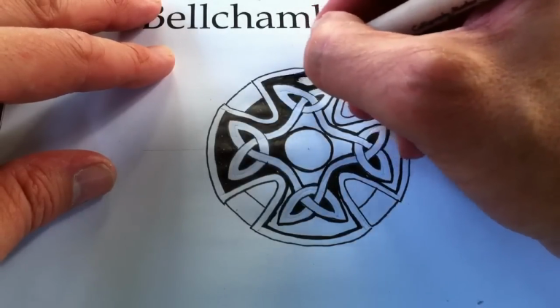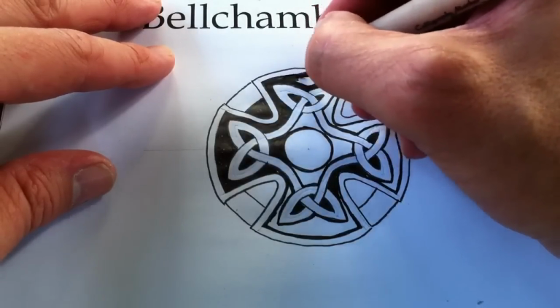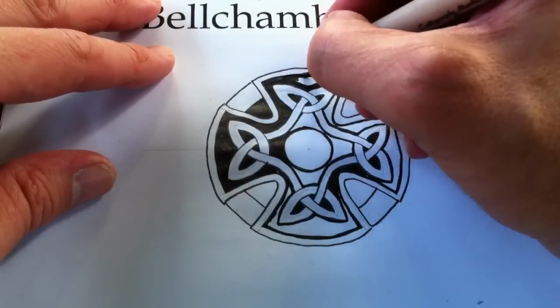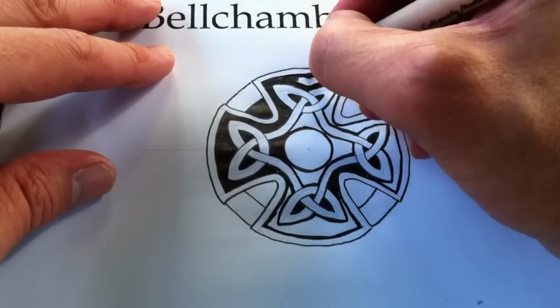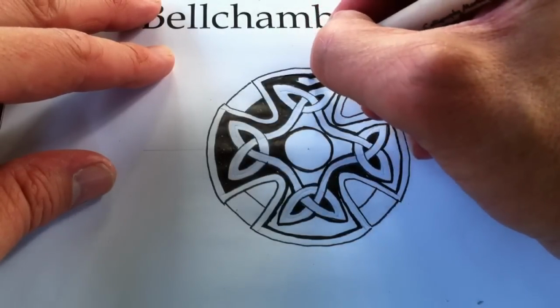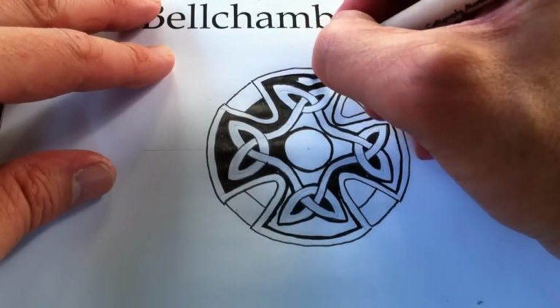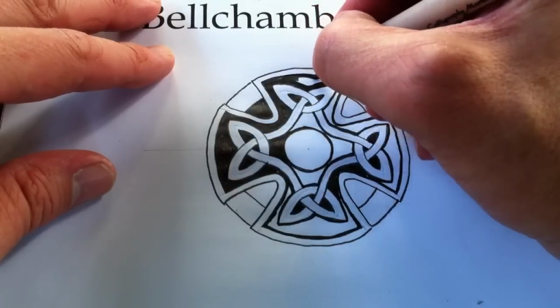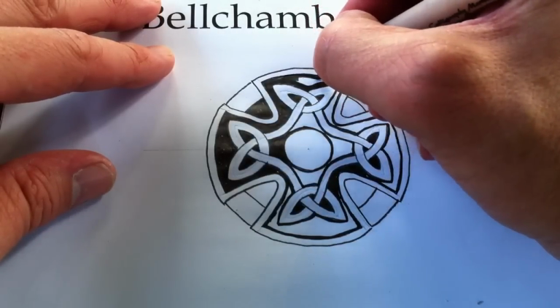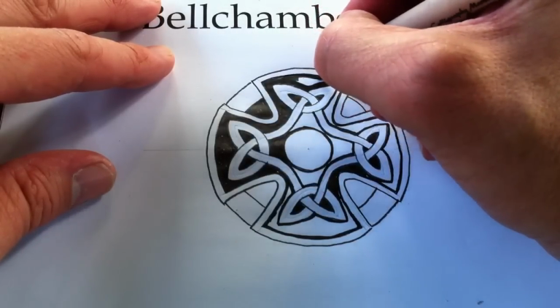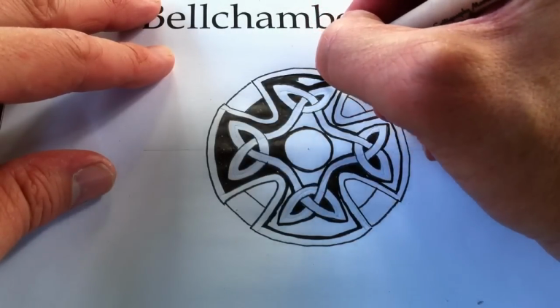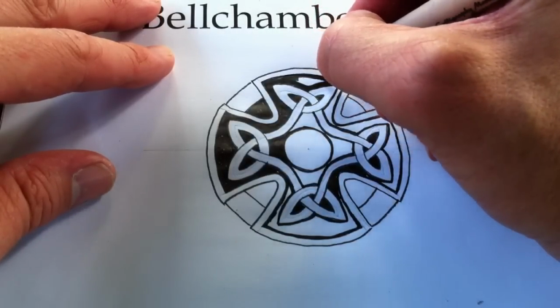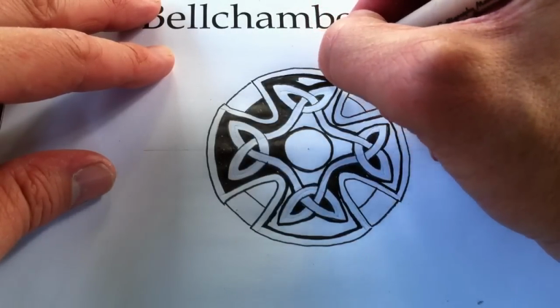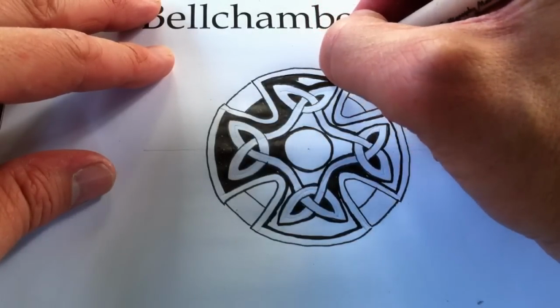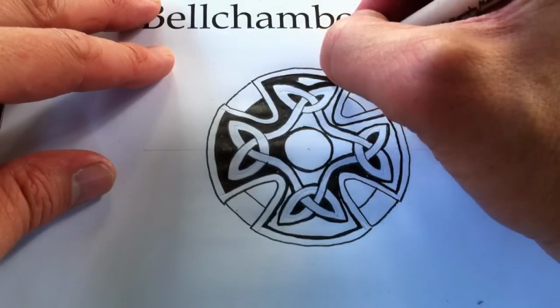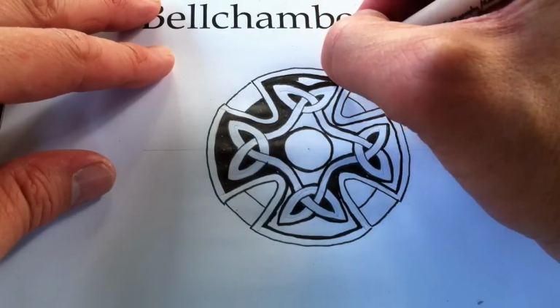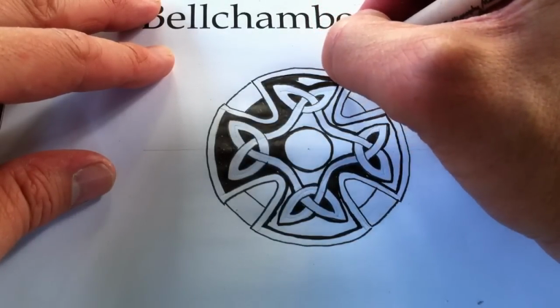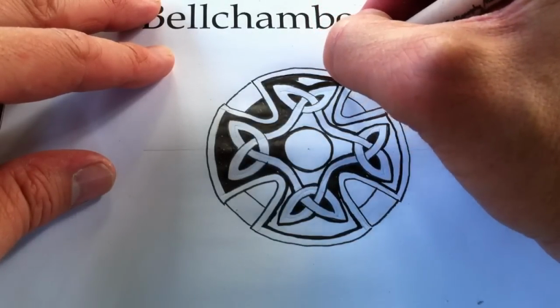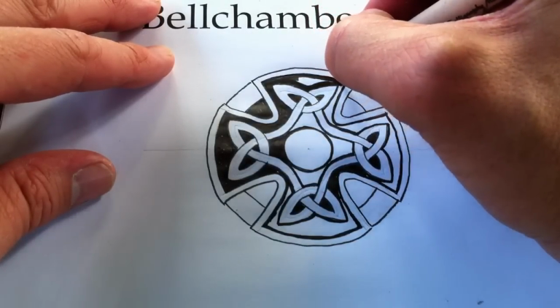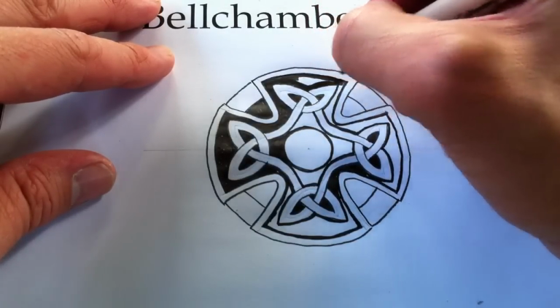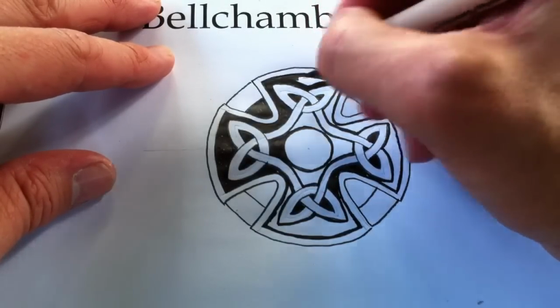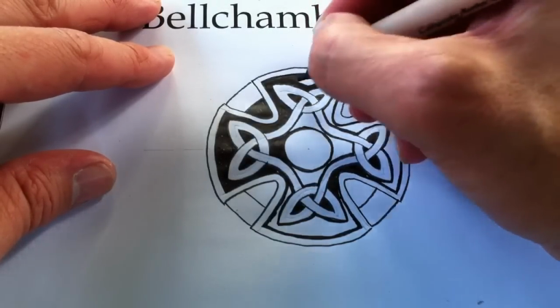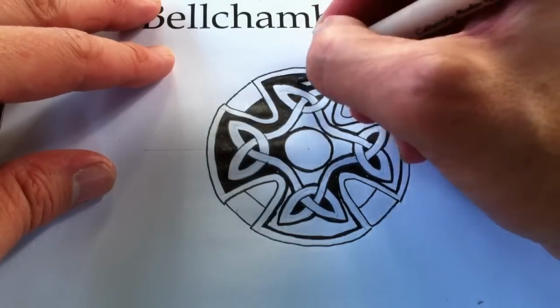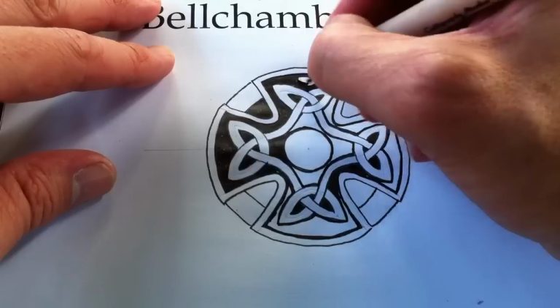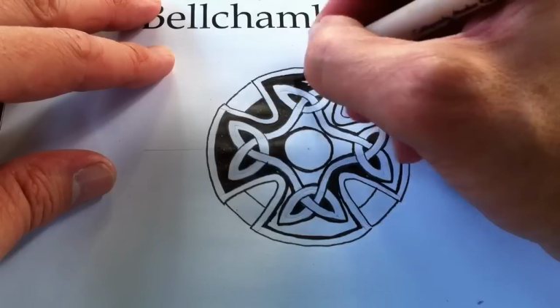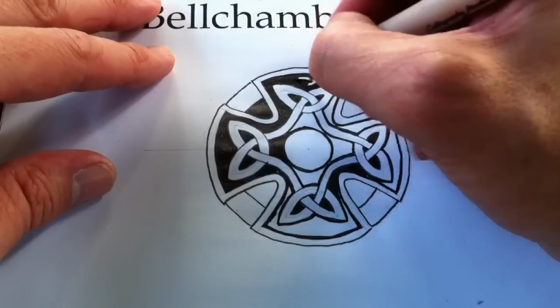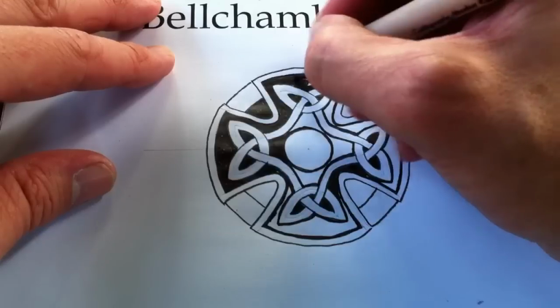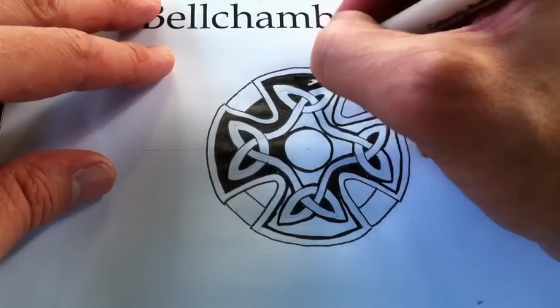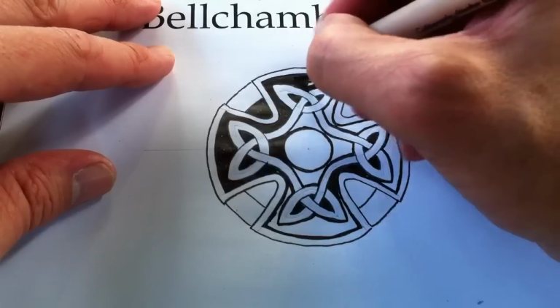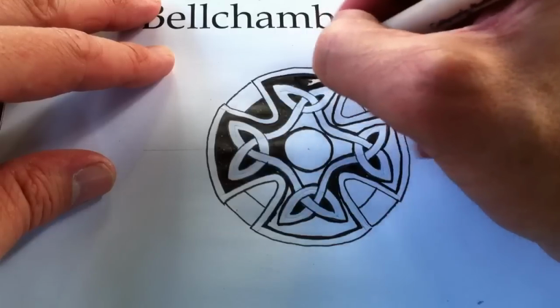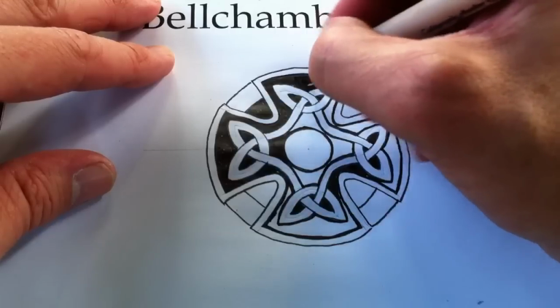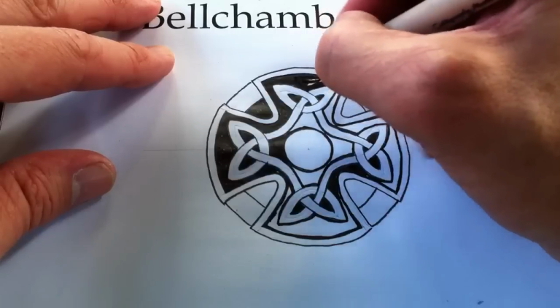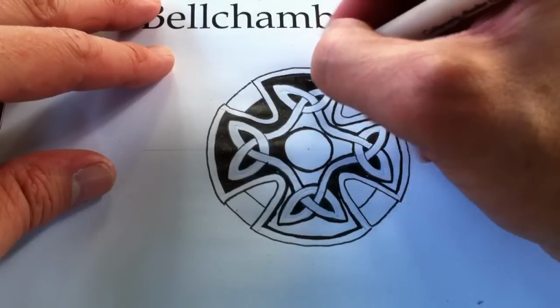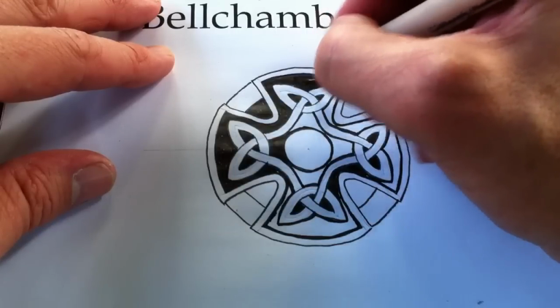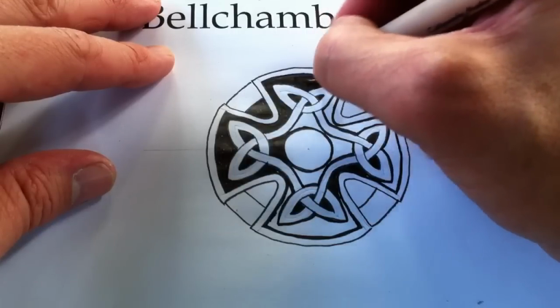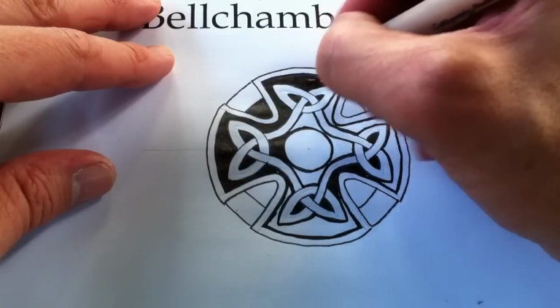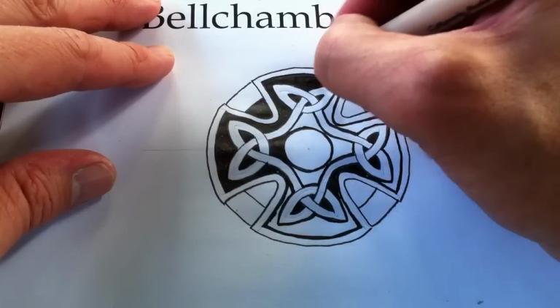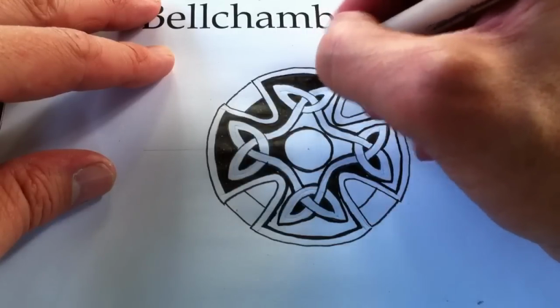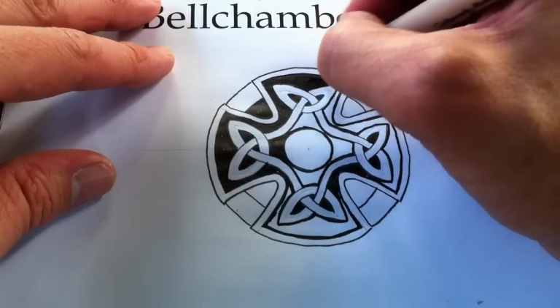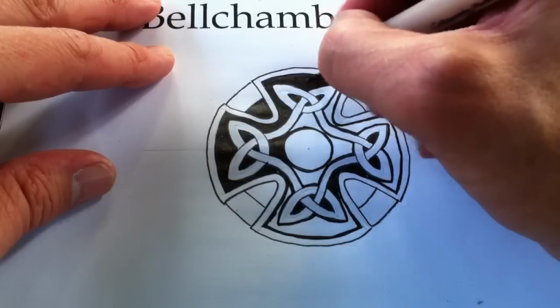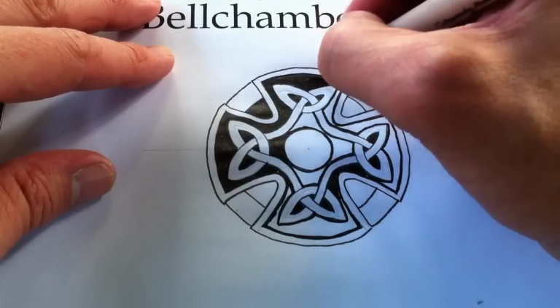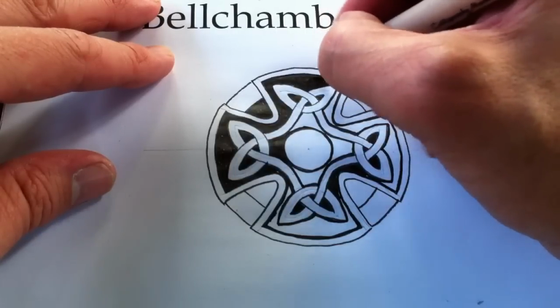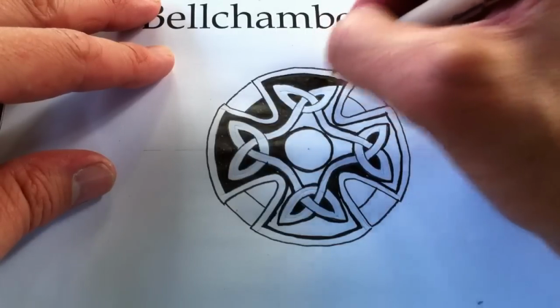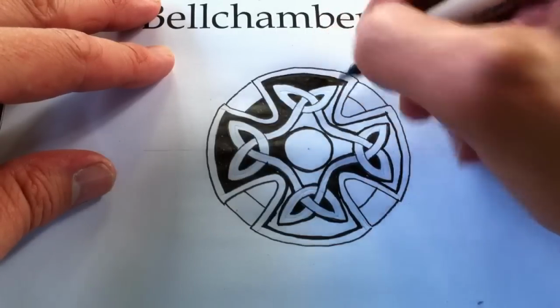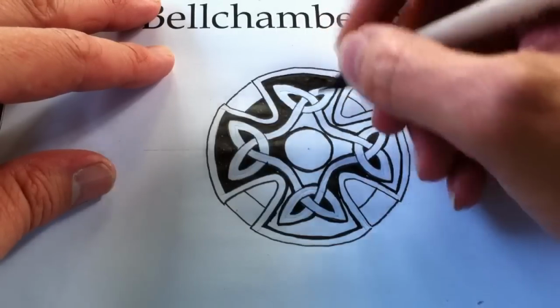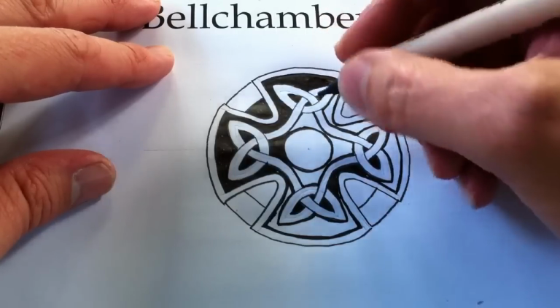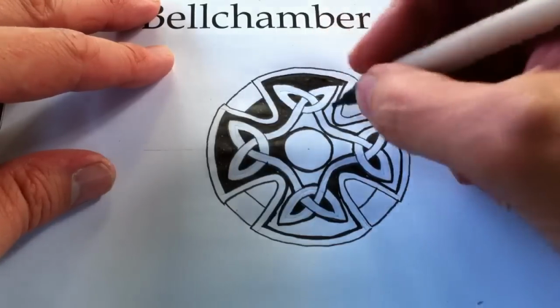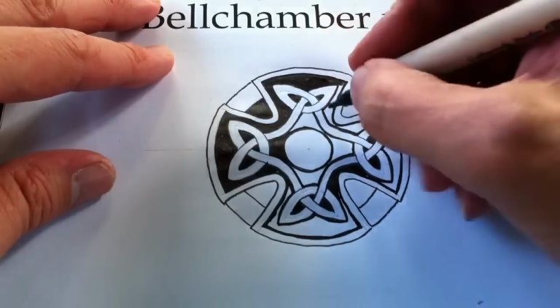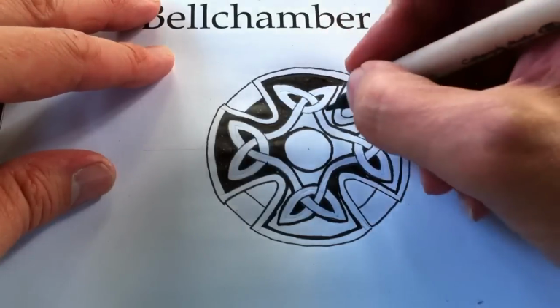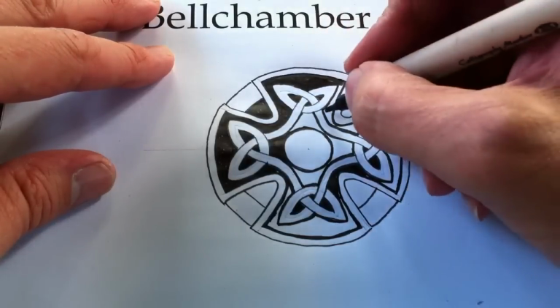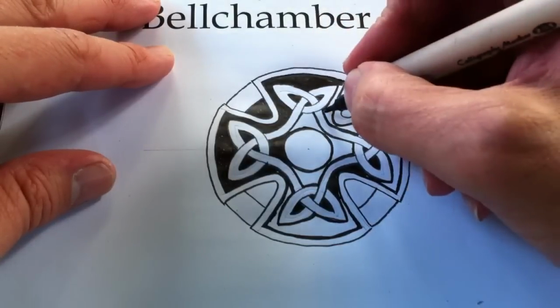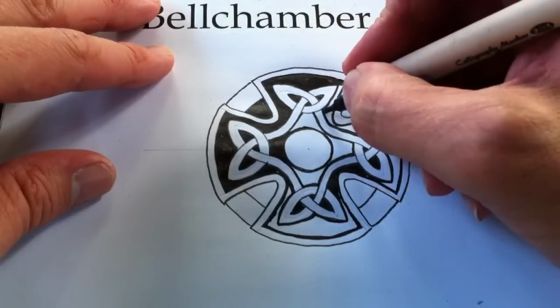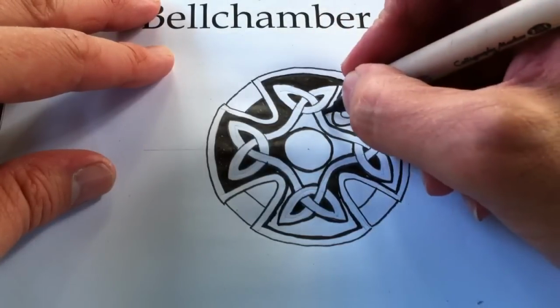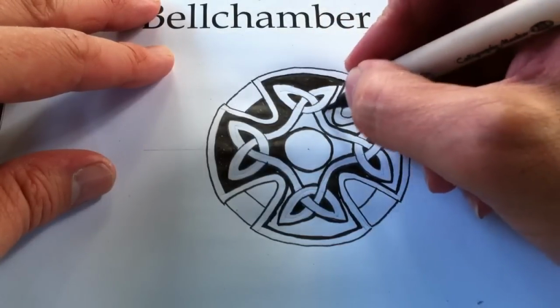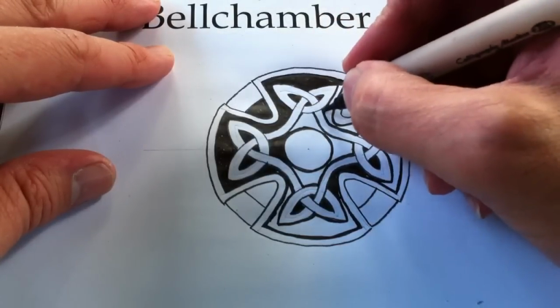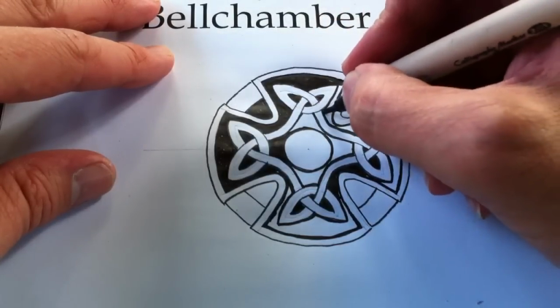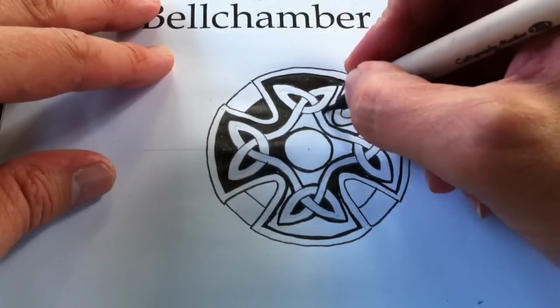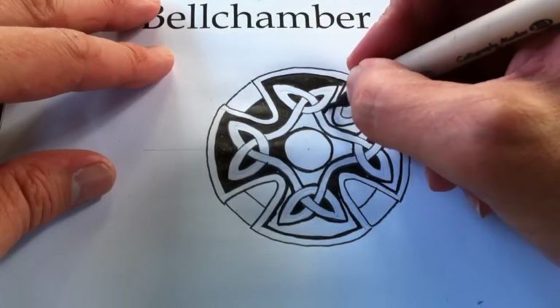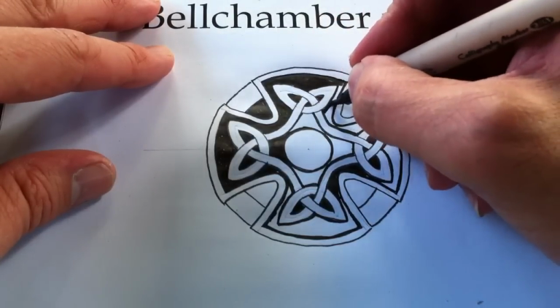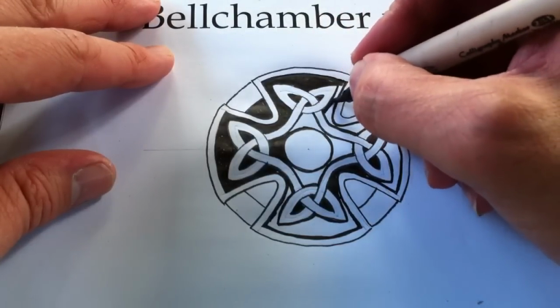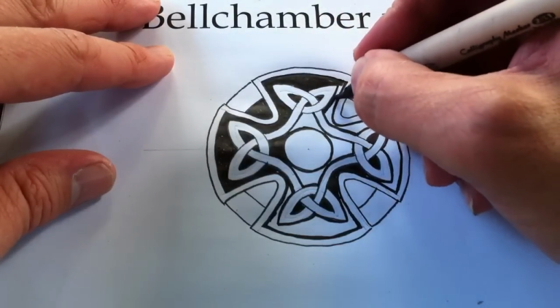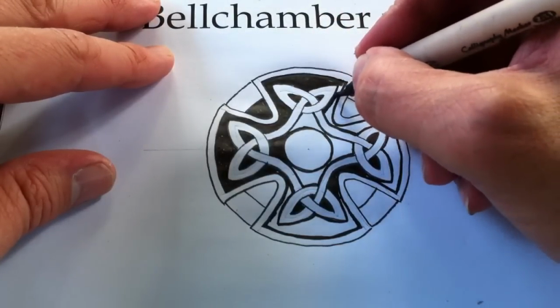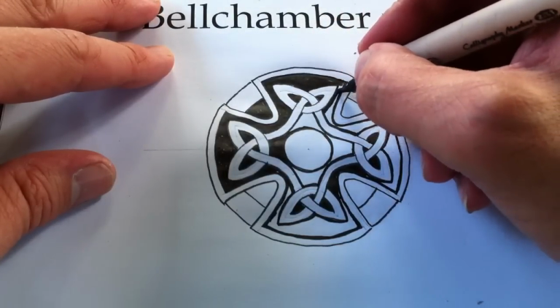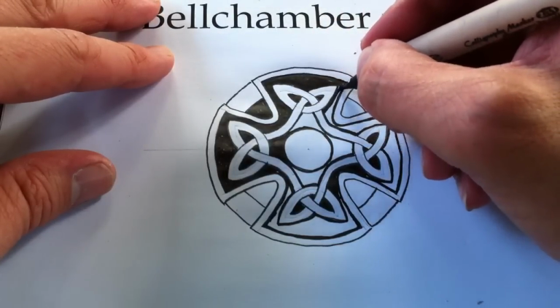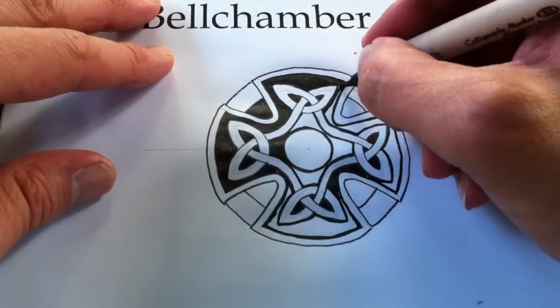So I go slow at the edges and then quicker on the inside, just so I don't make a mistake.